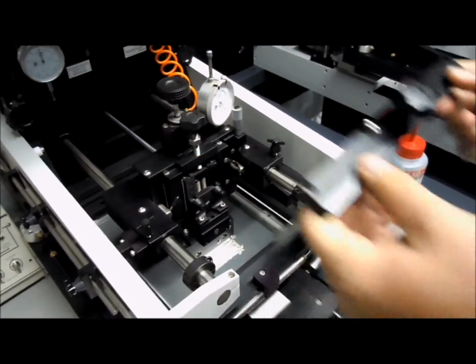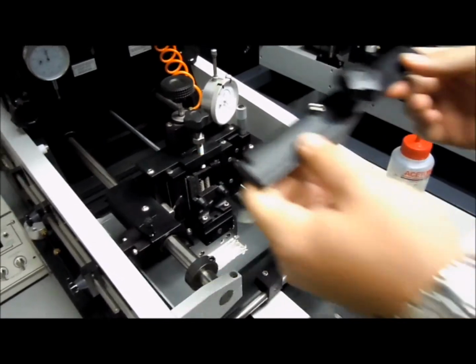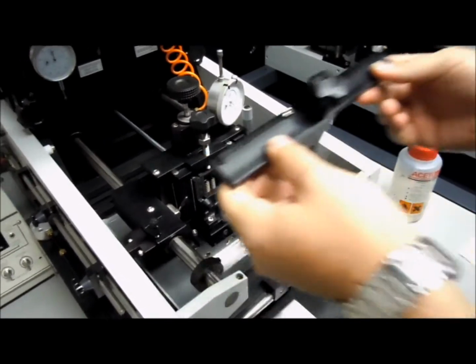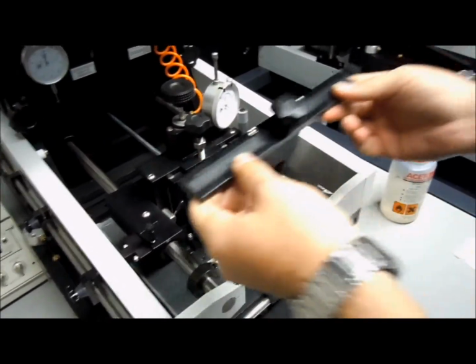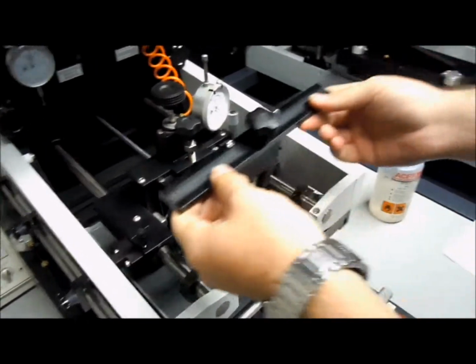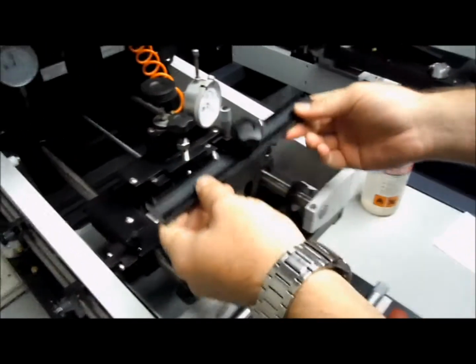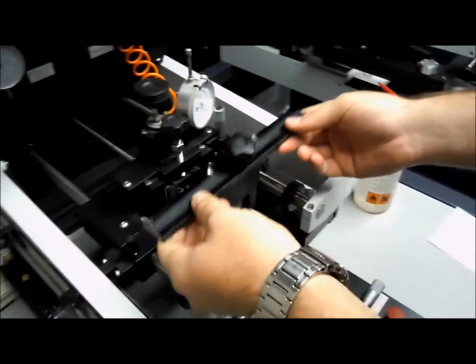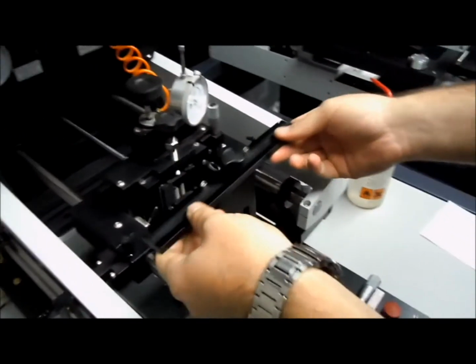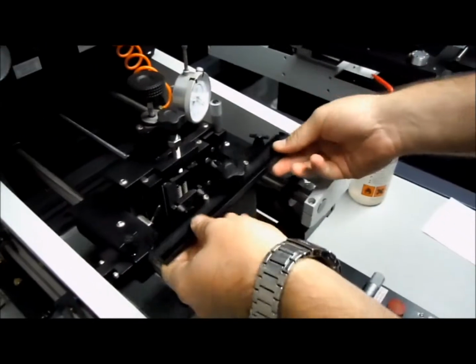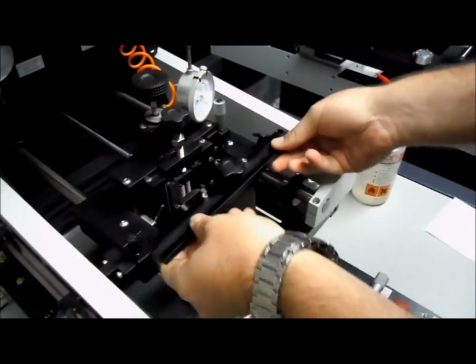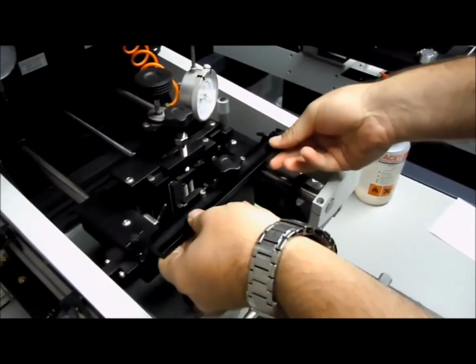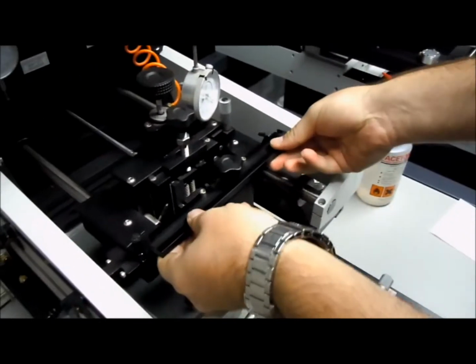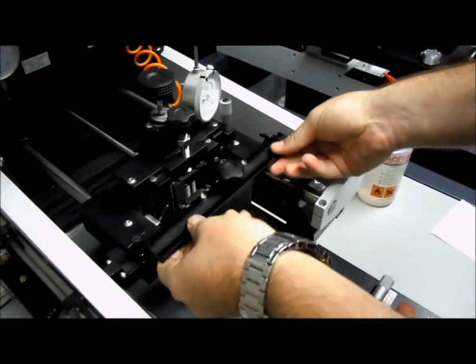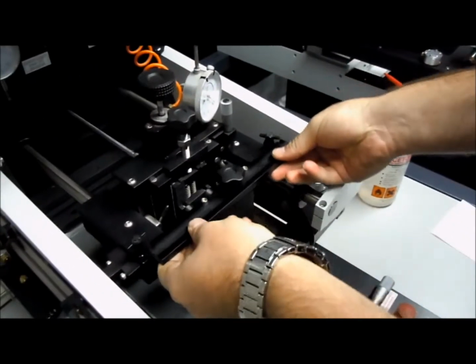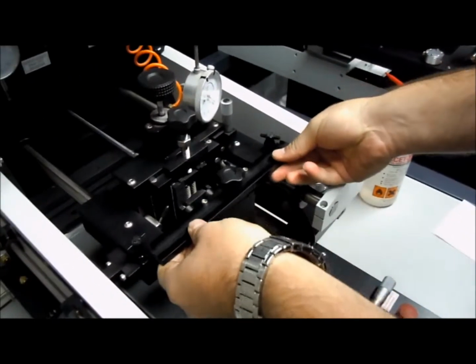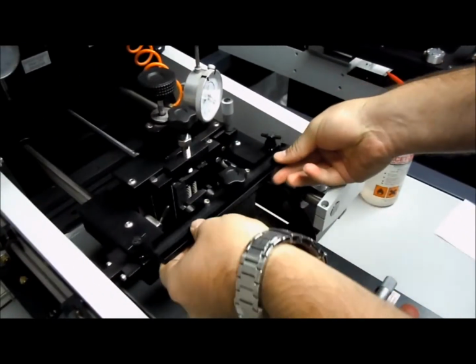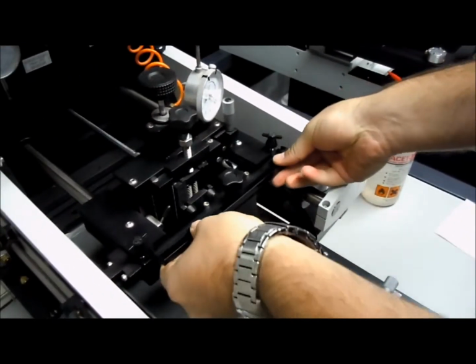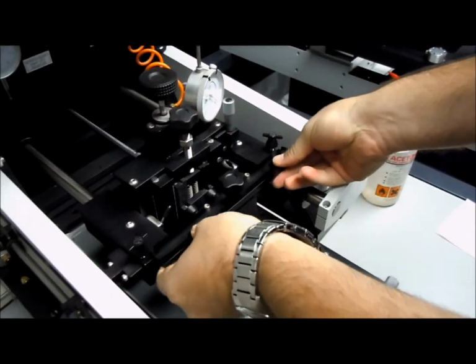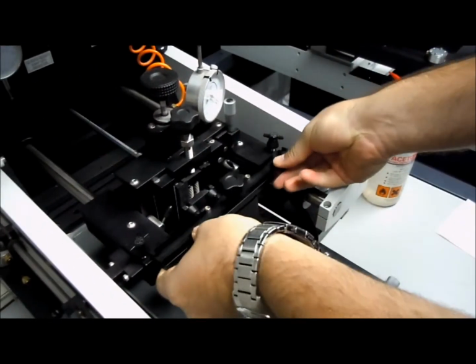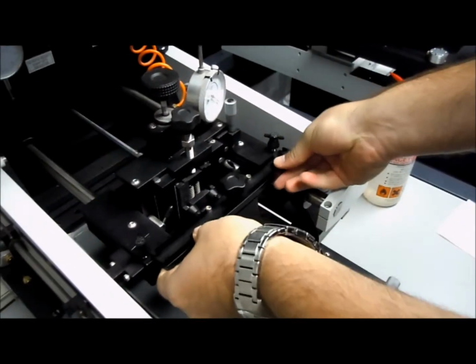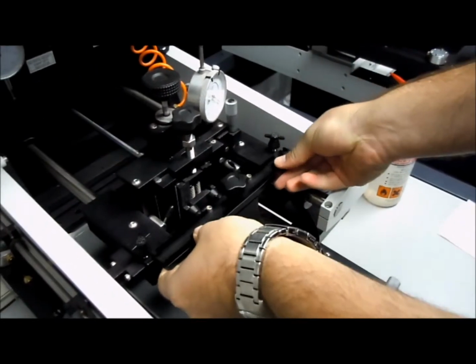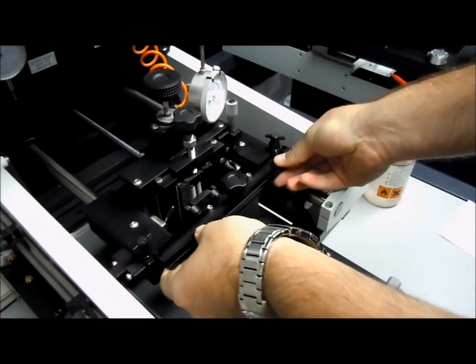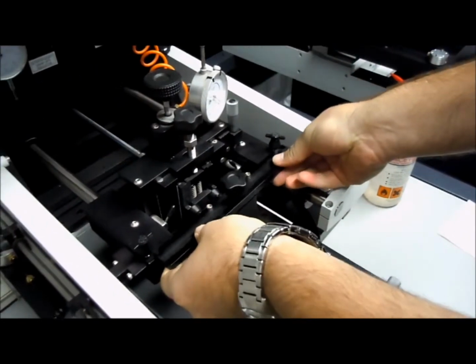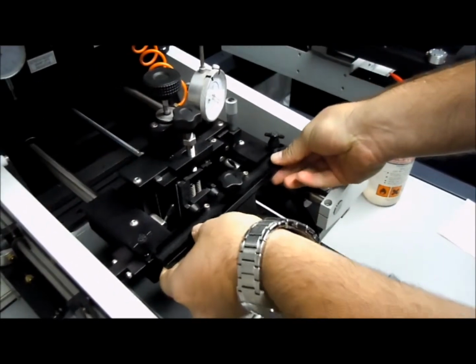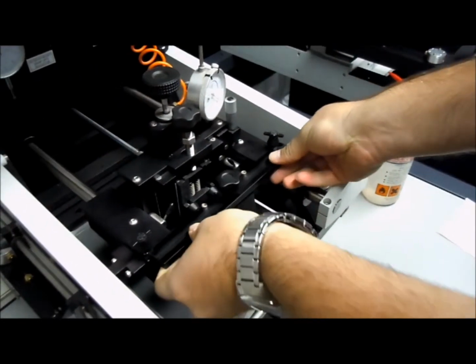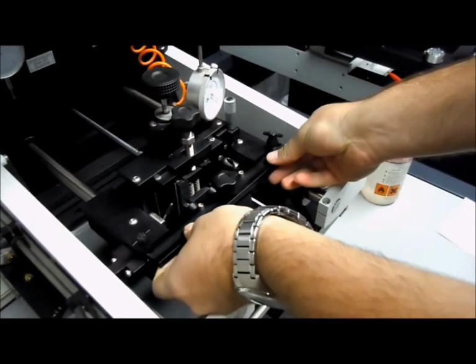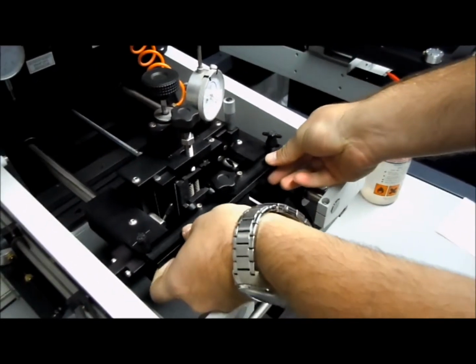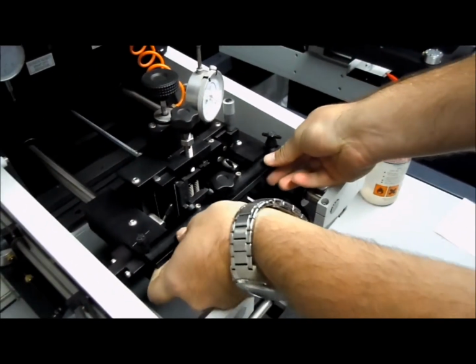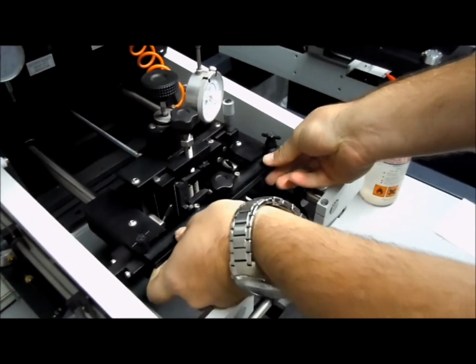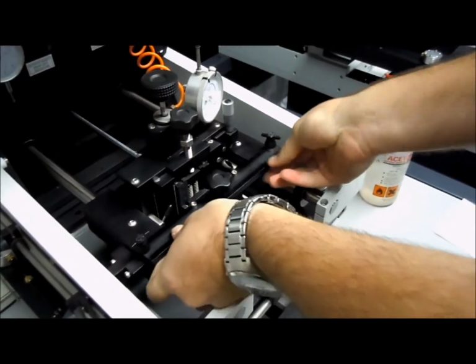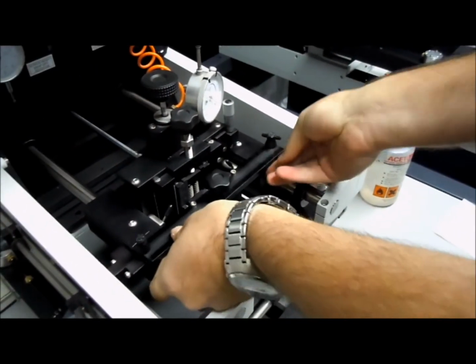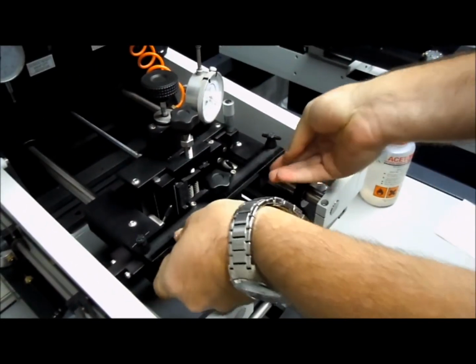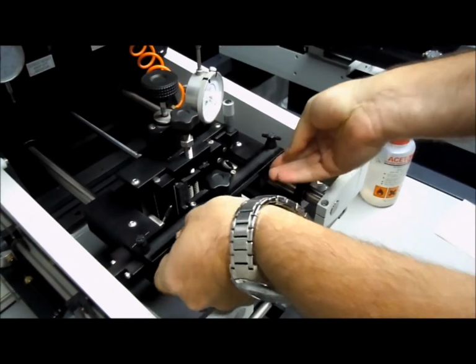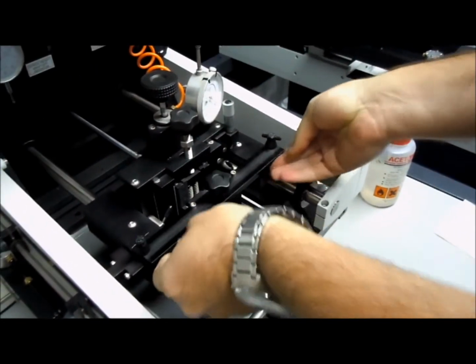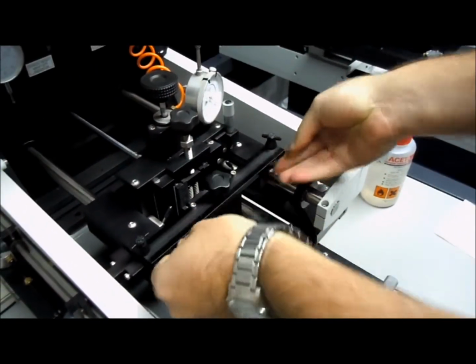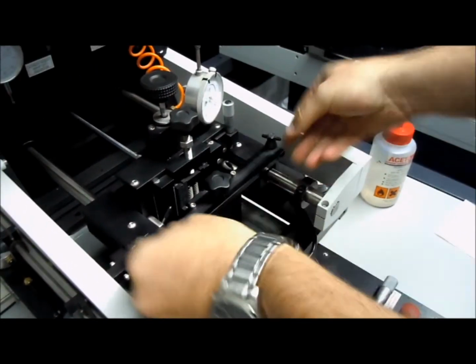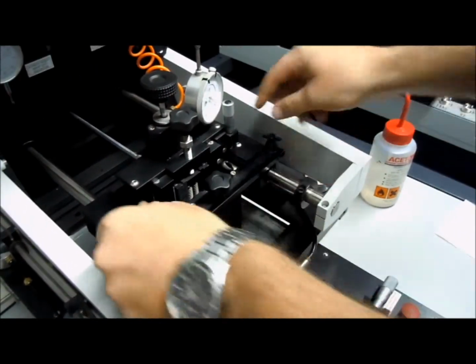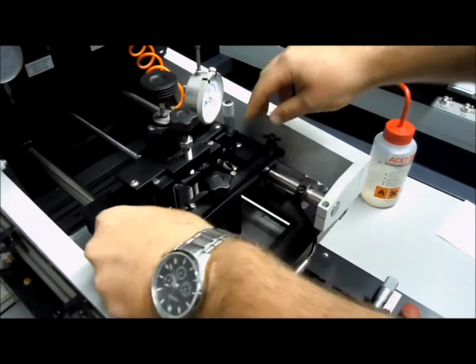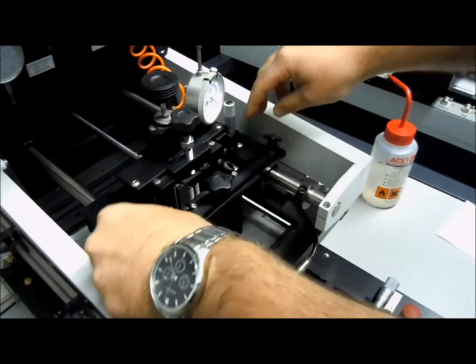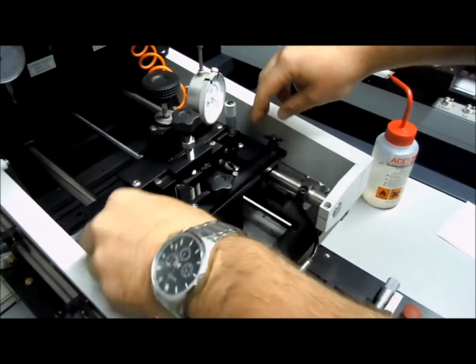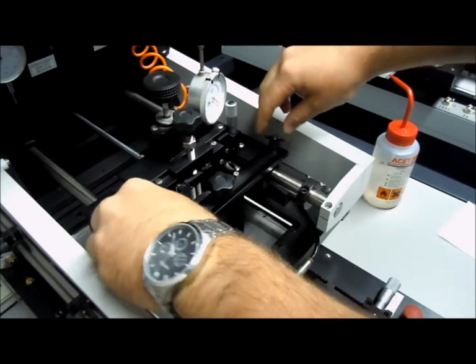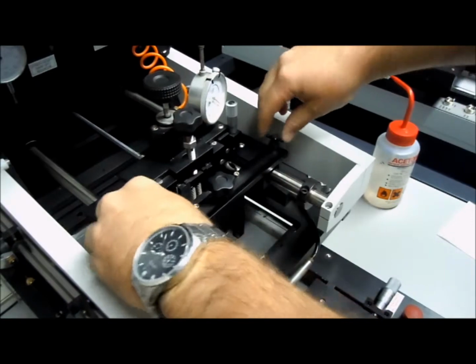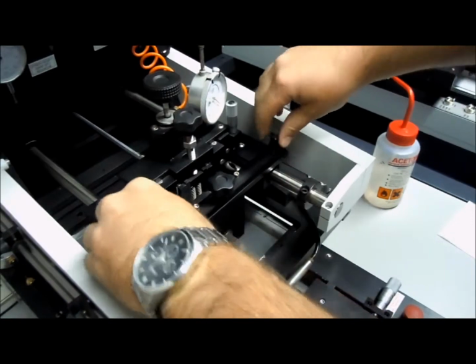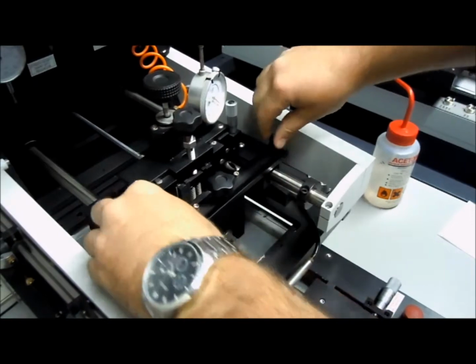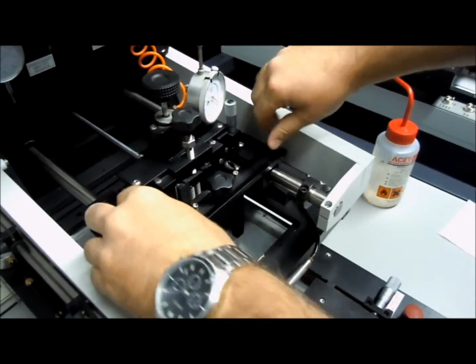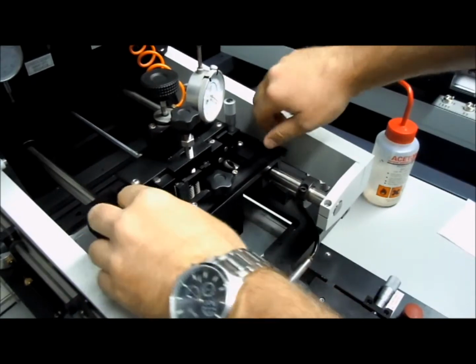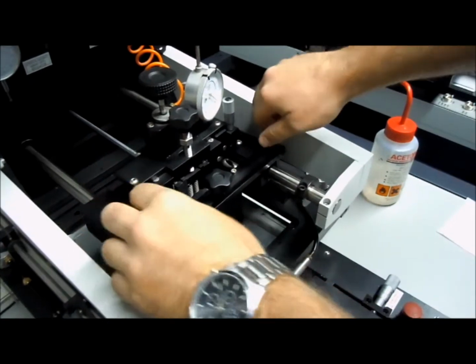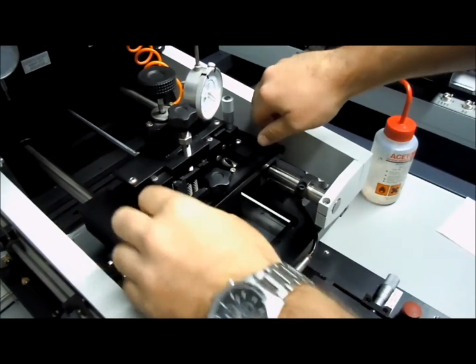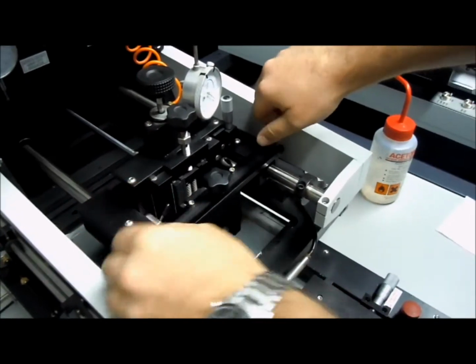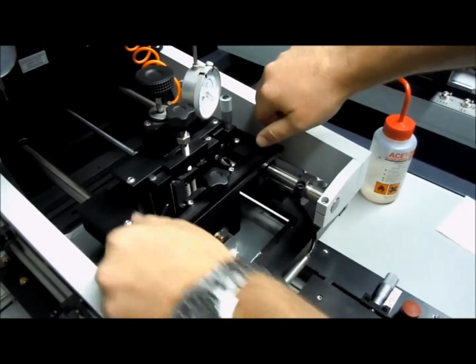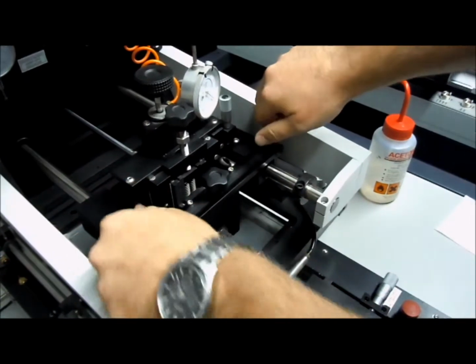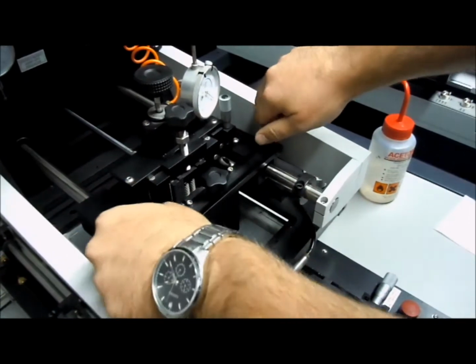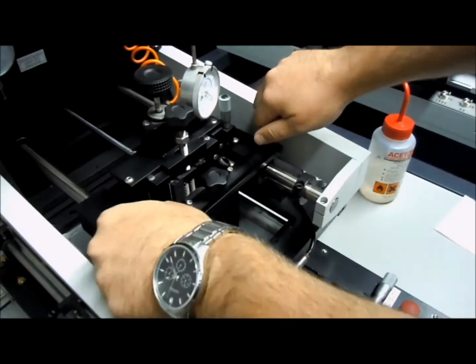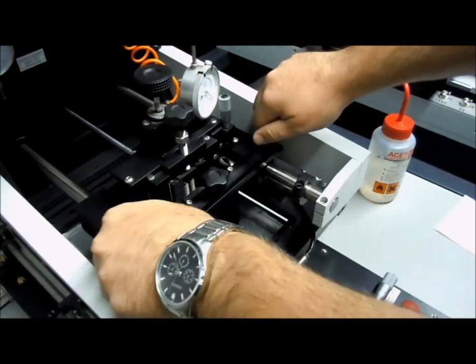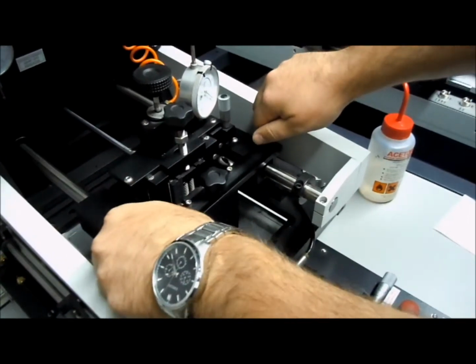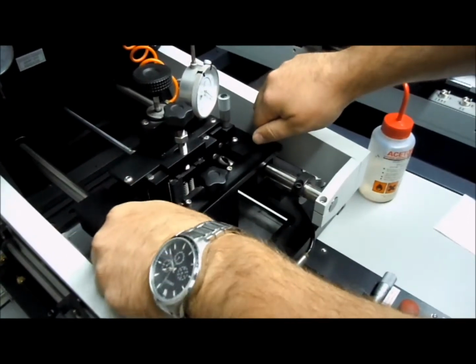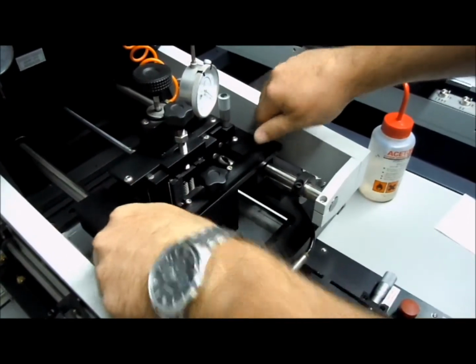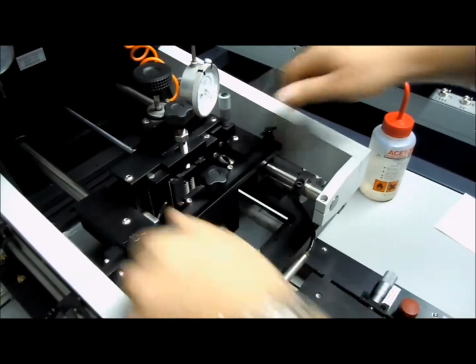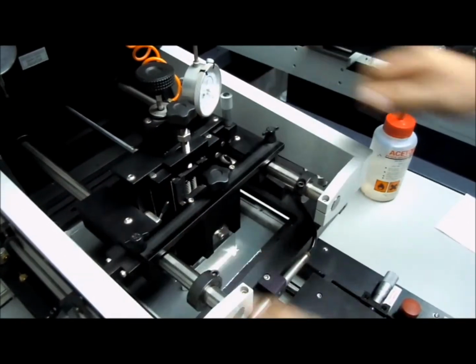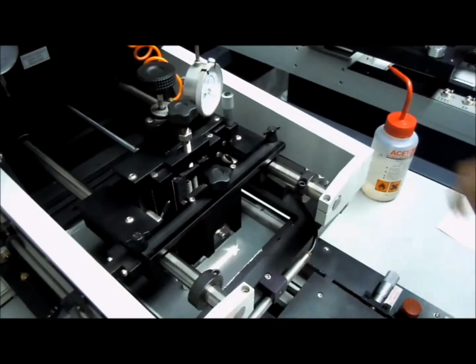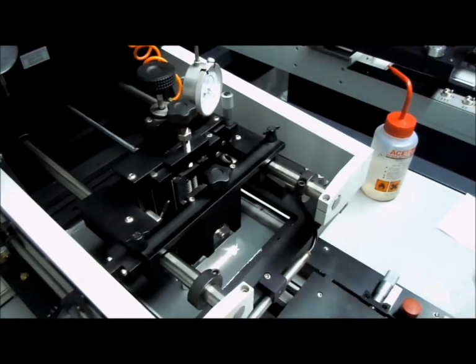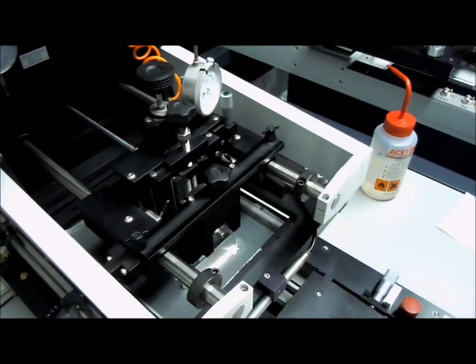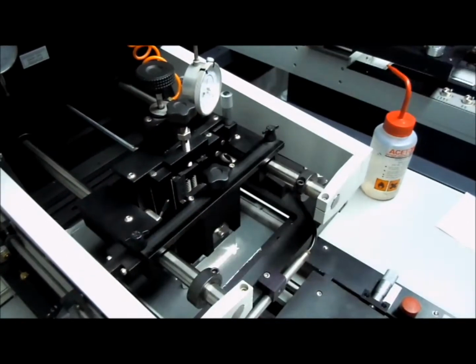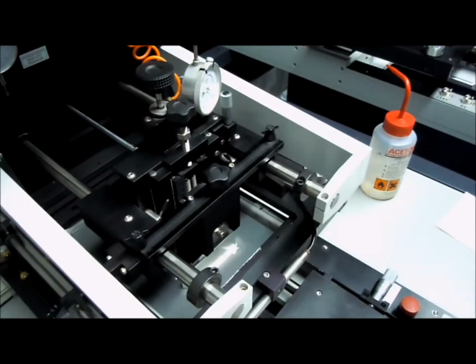Installation is easy — you just put it in and screw it in and press print.